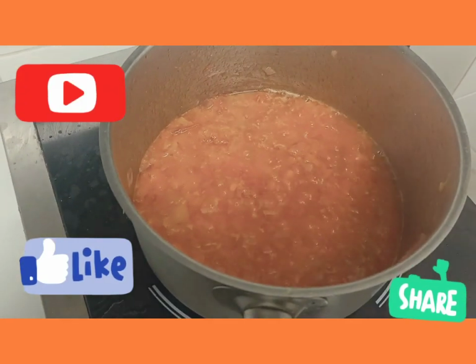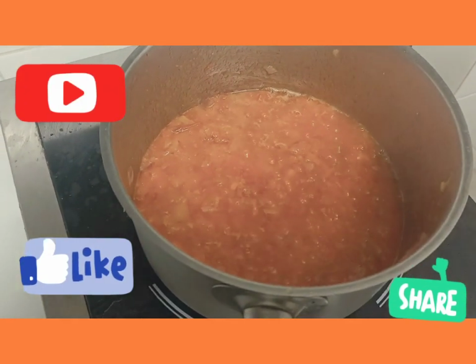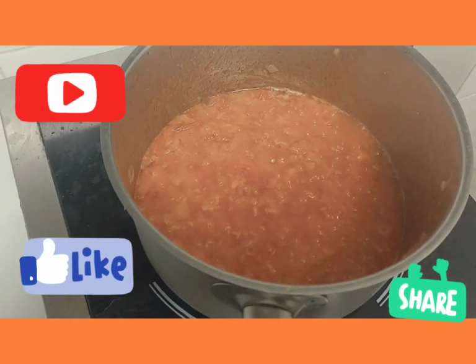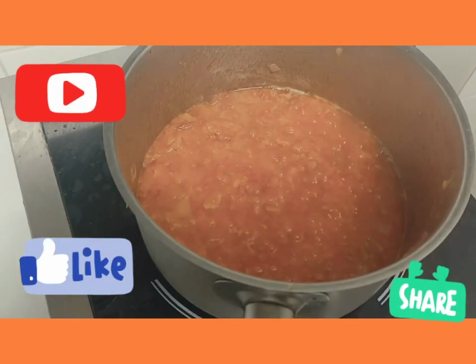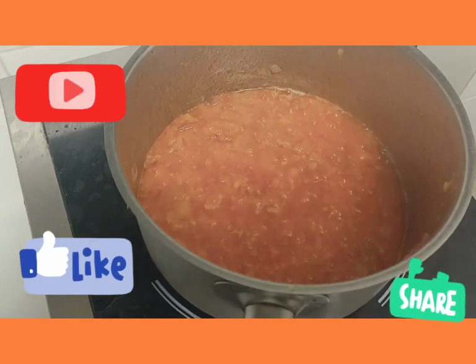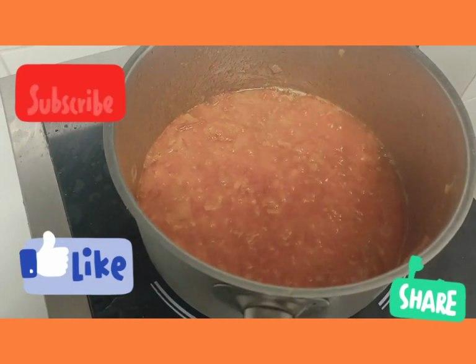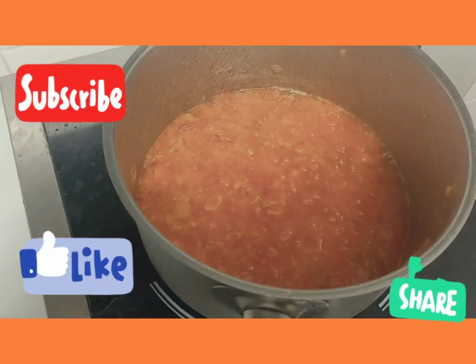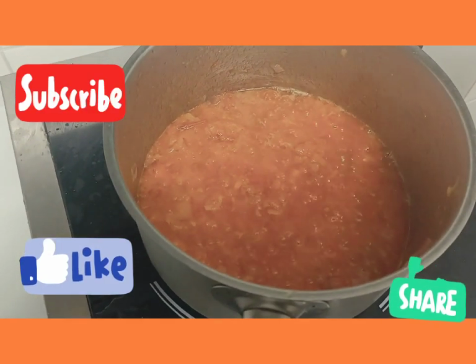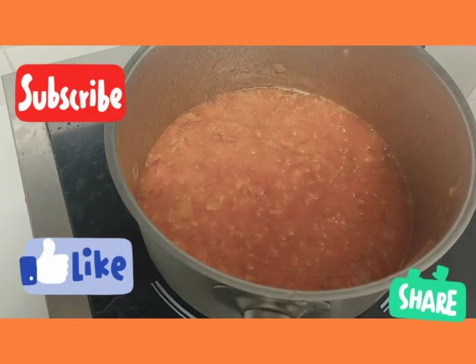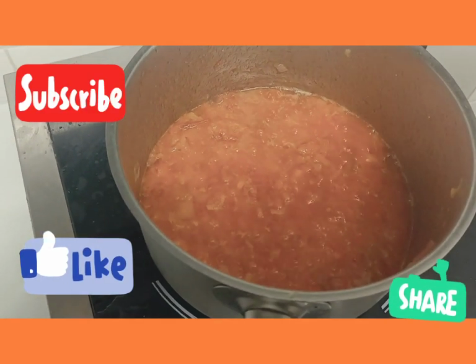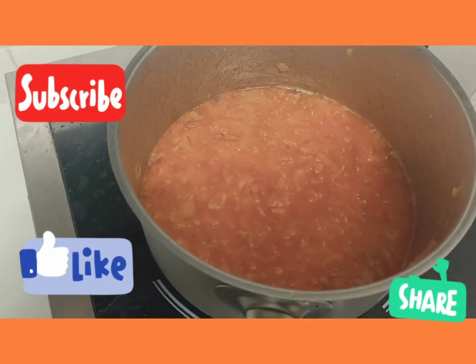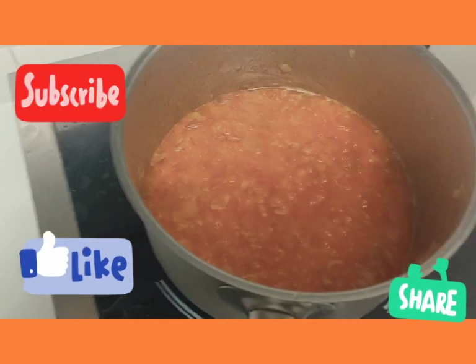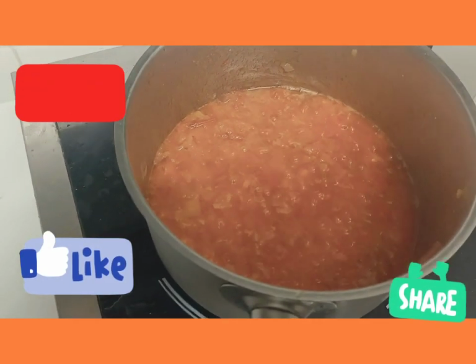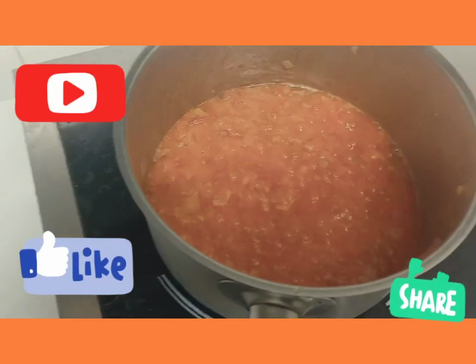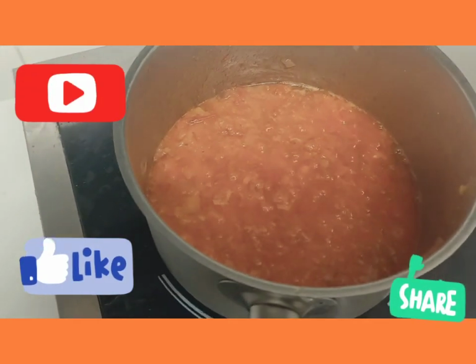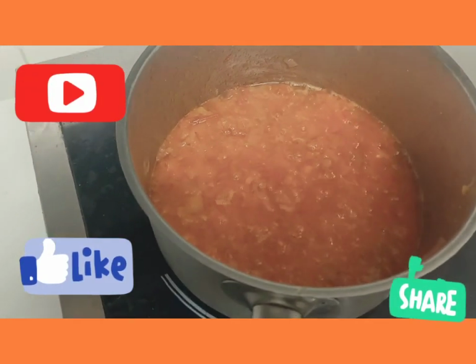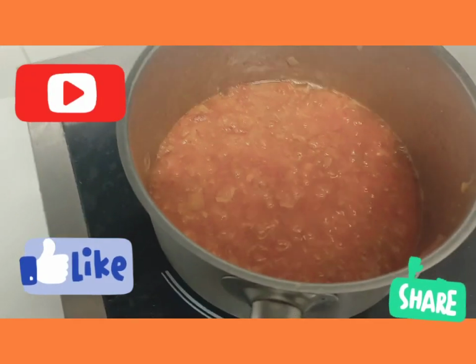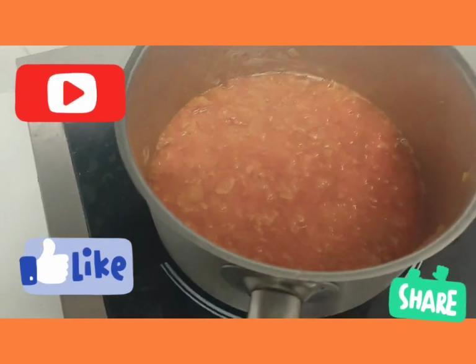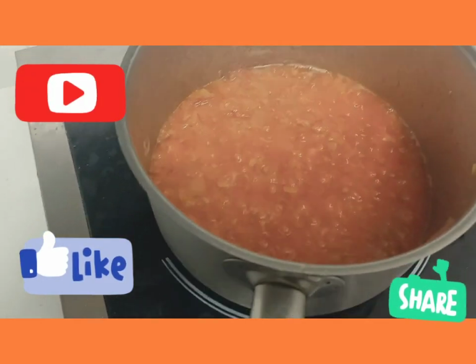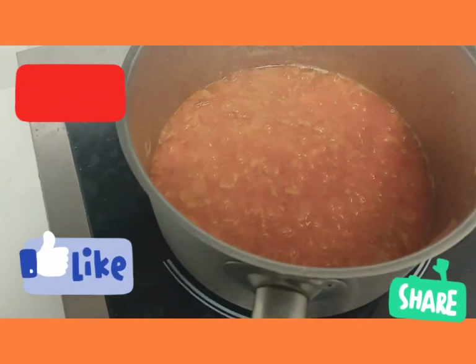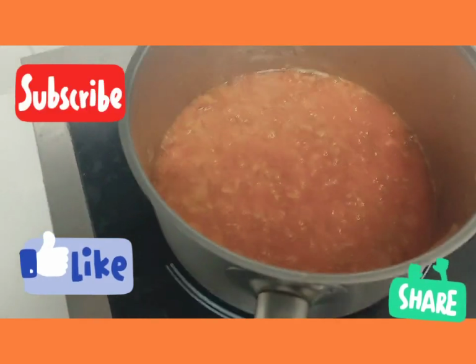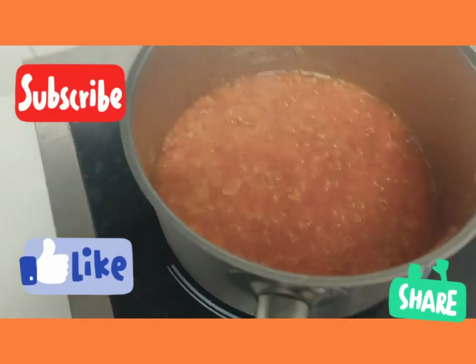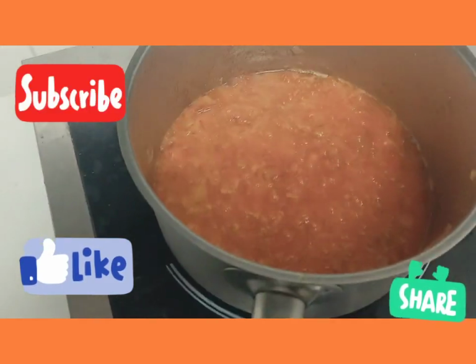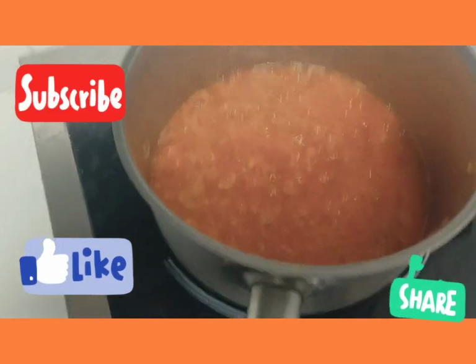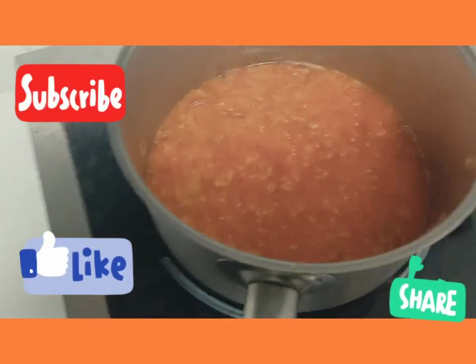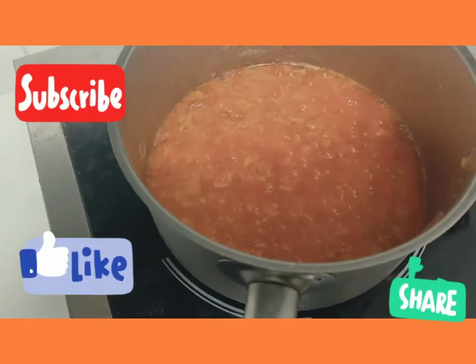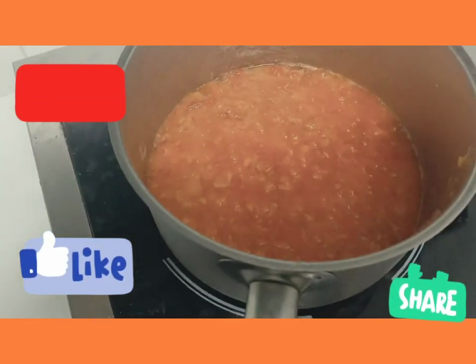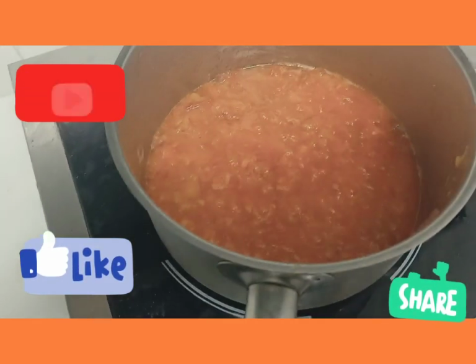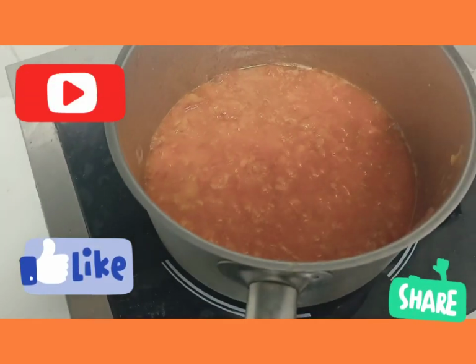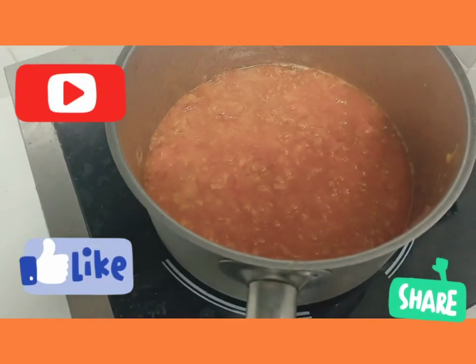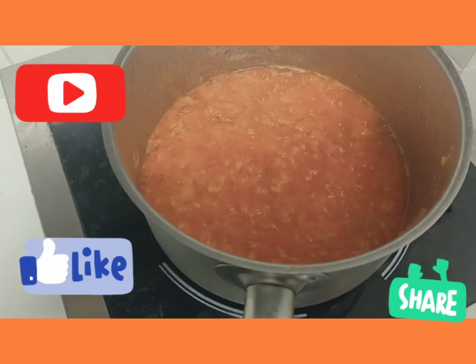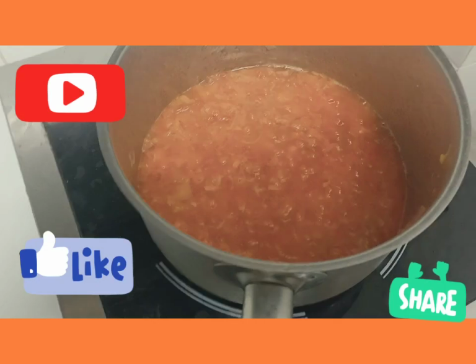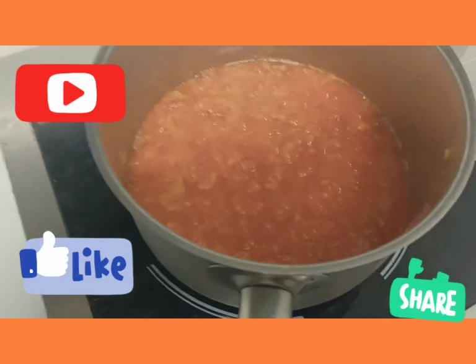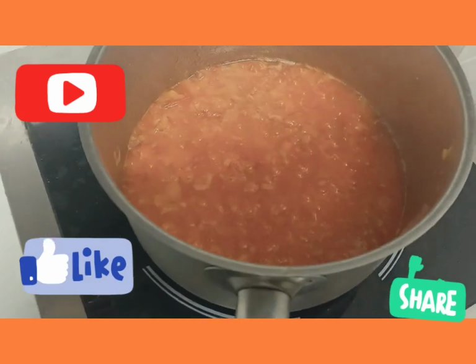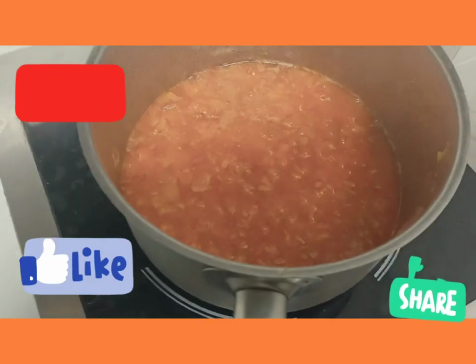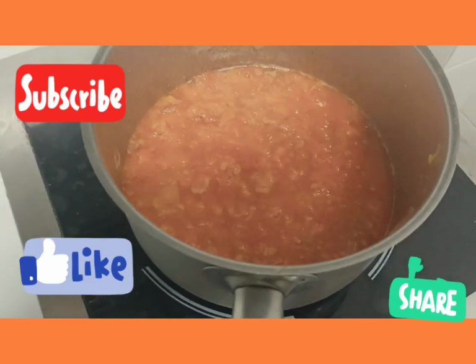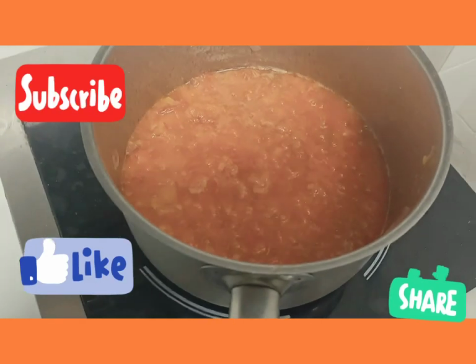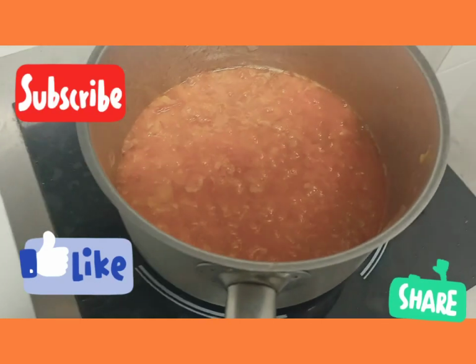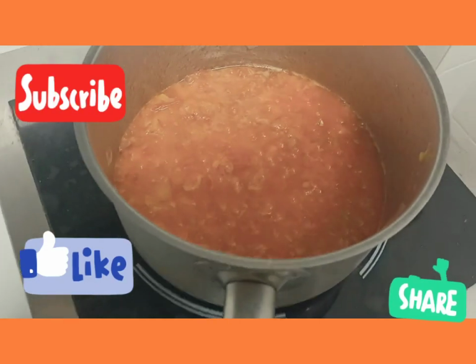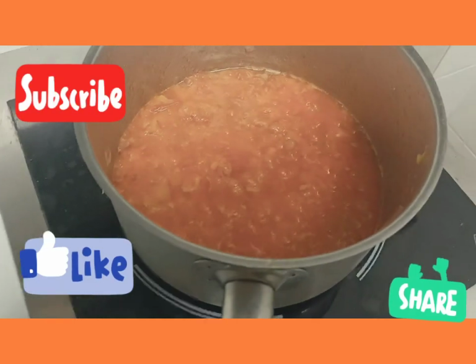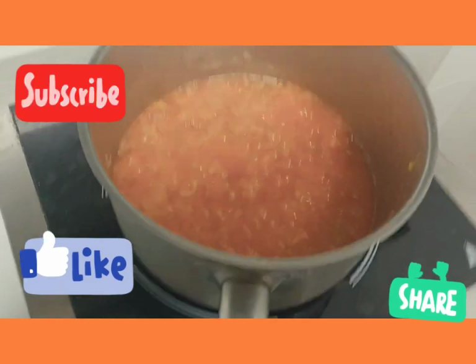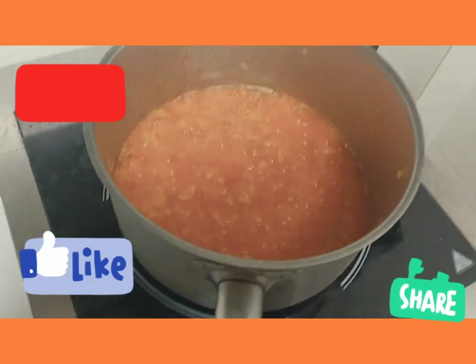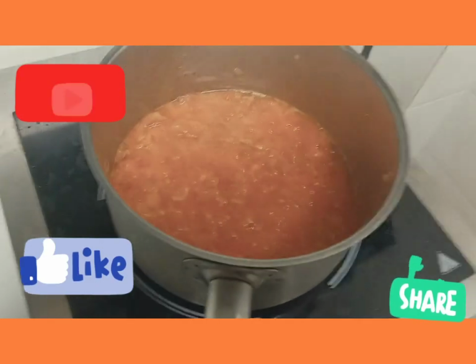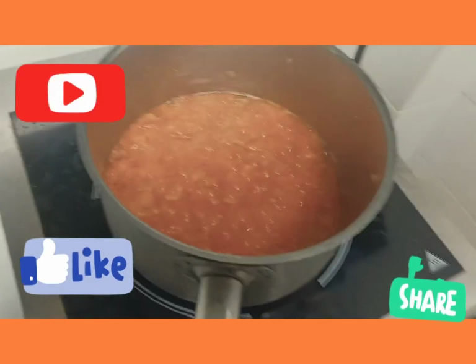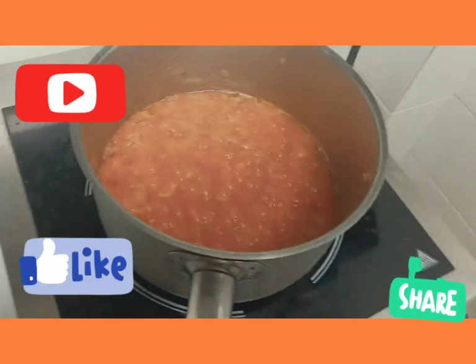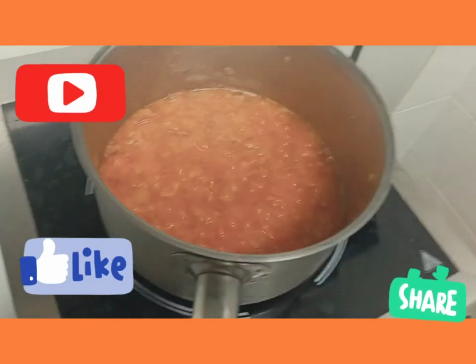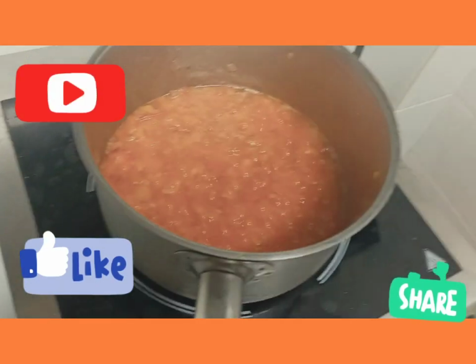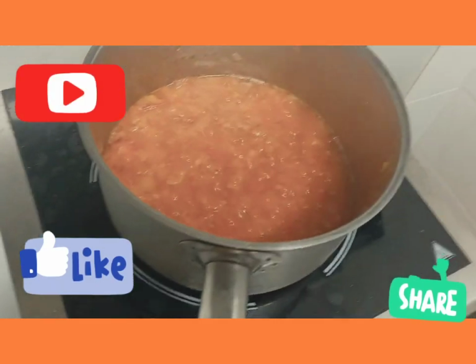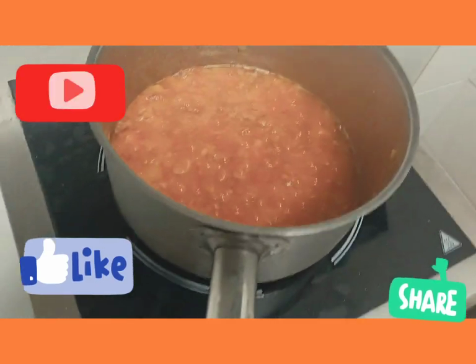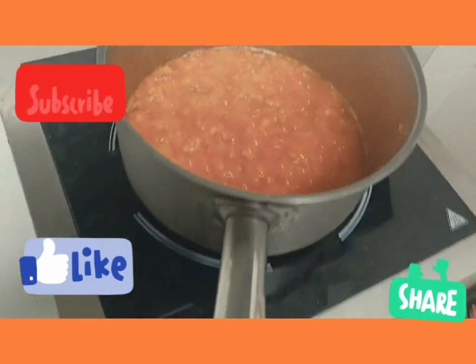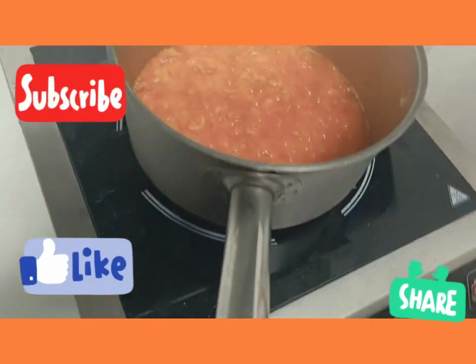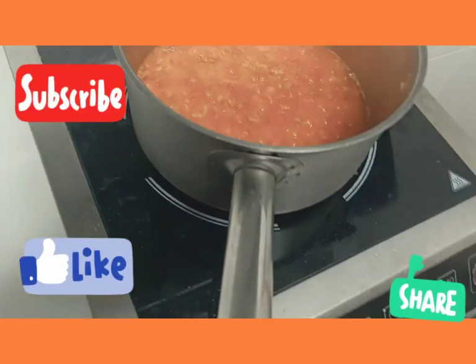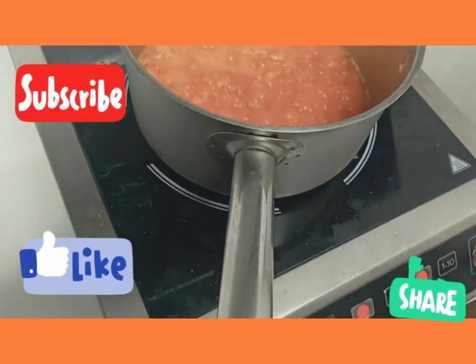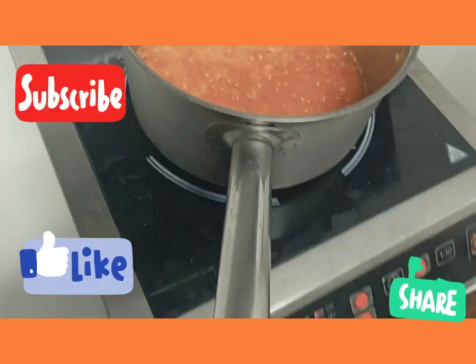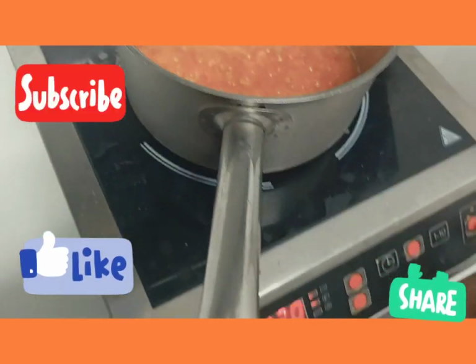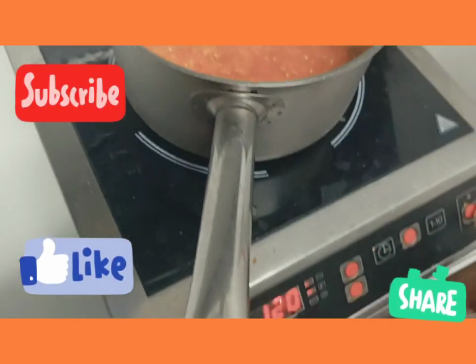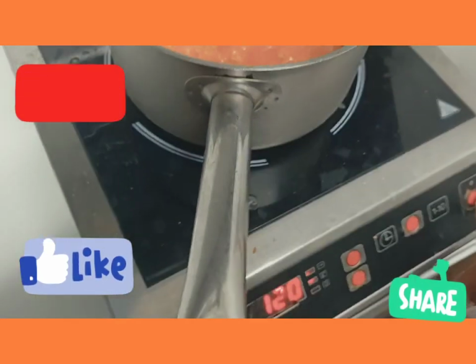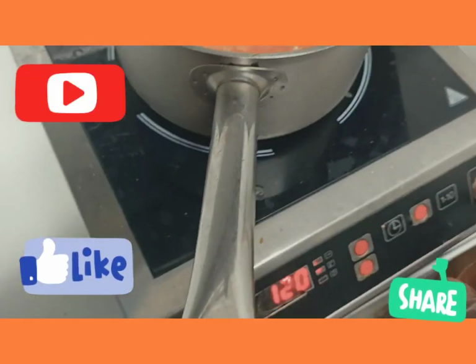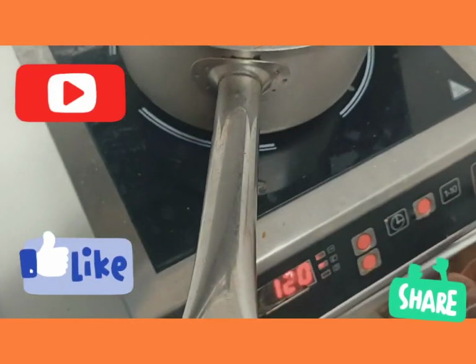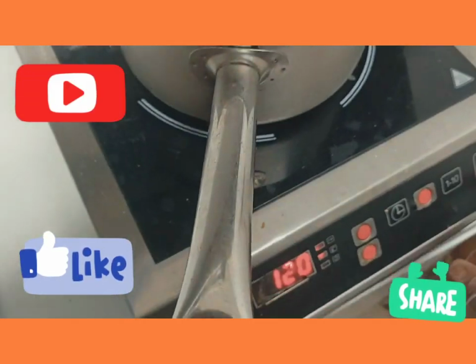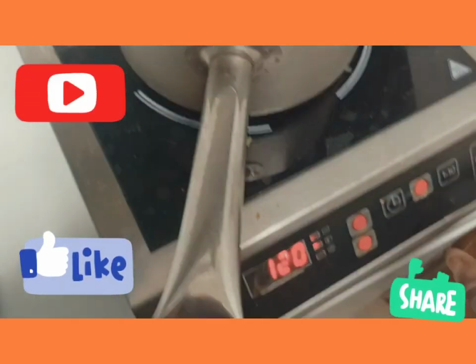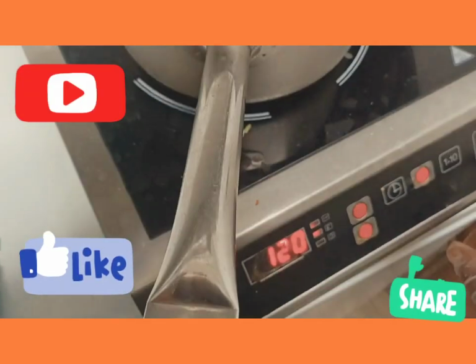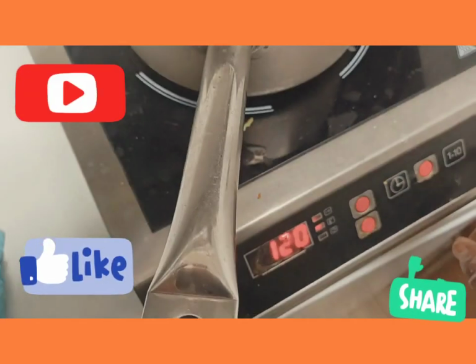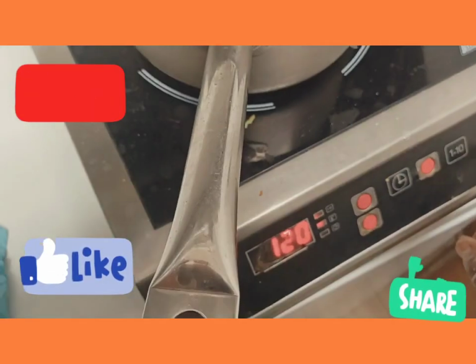My sauce is ready, as you can see — it tastes so nice. So I'm turning this off now.